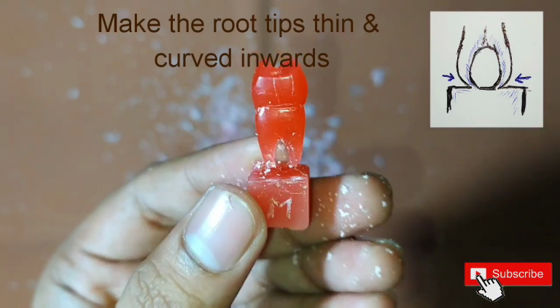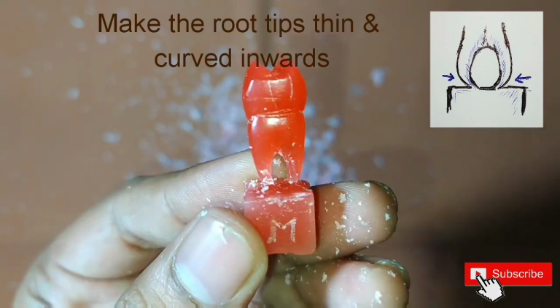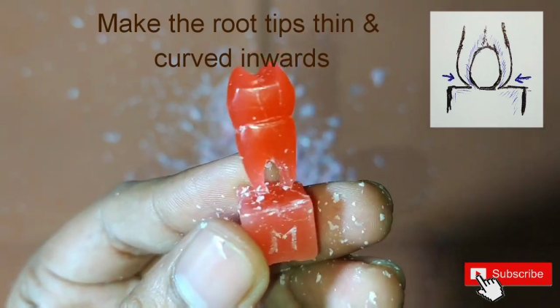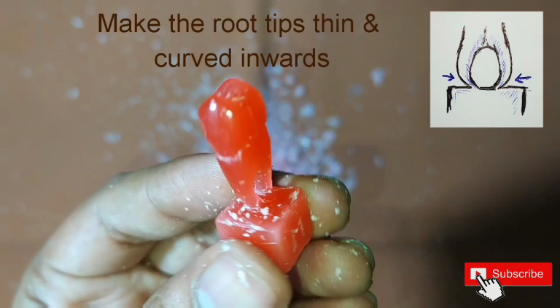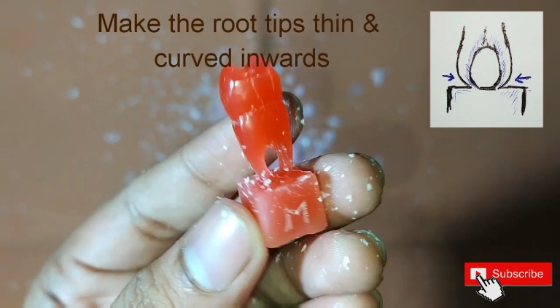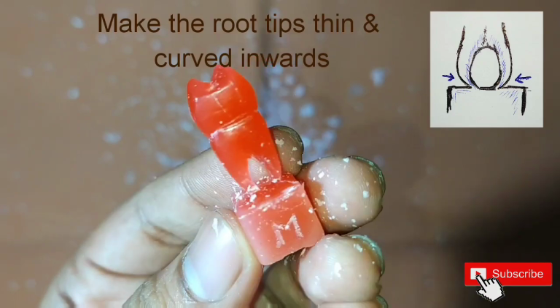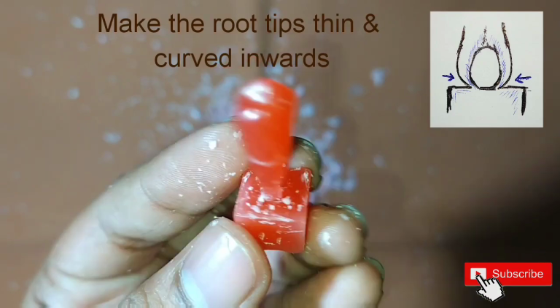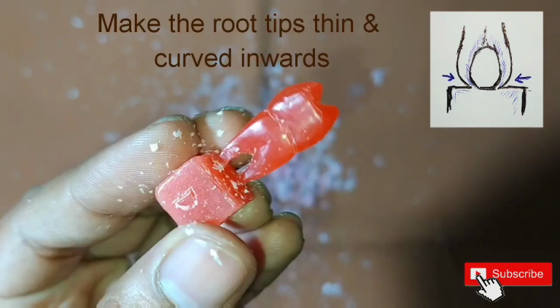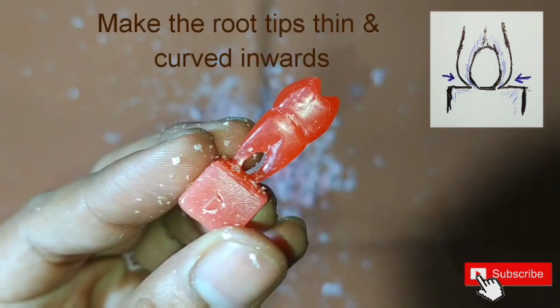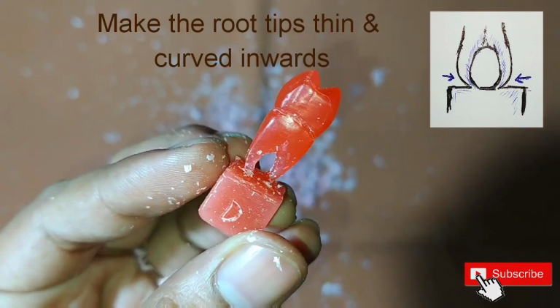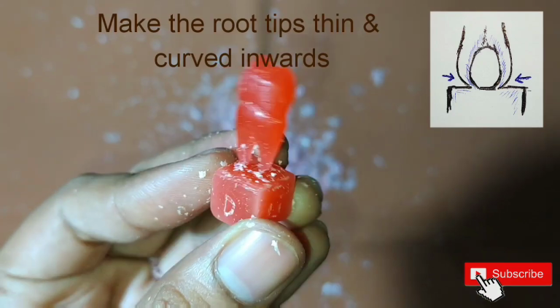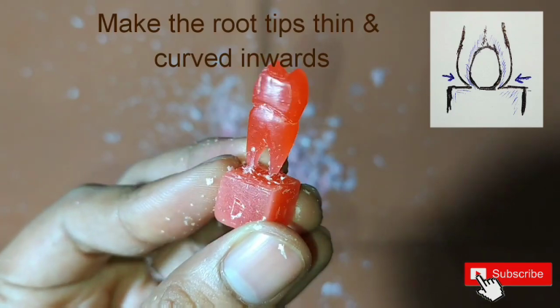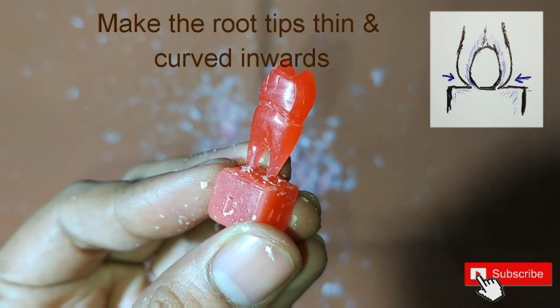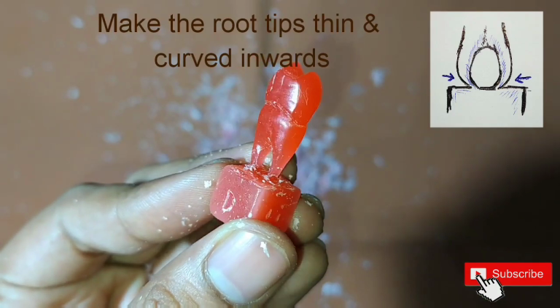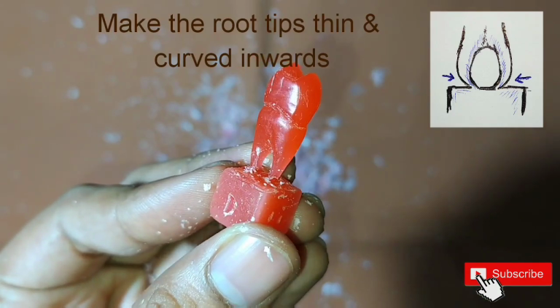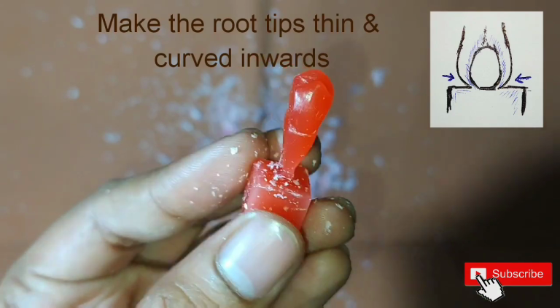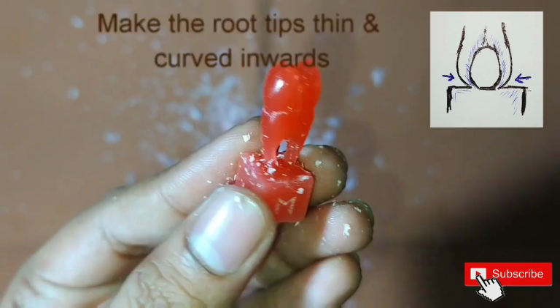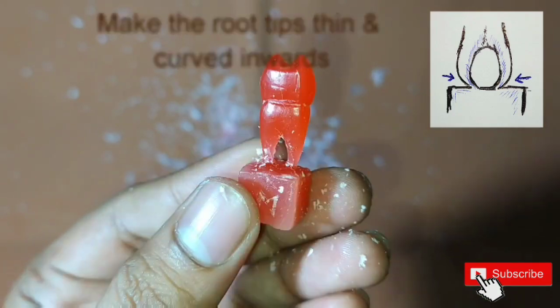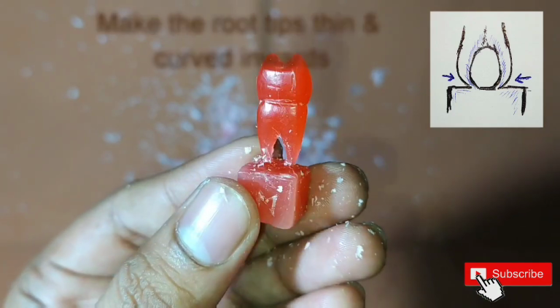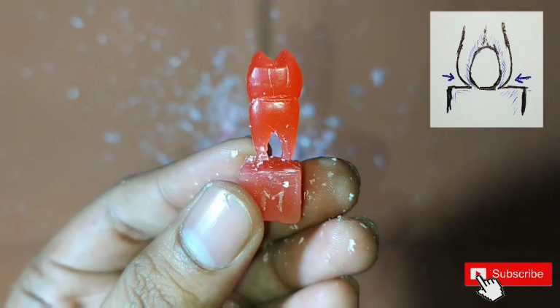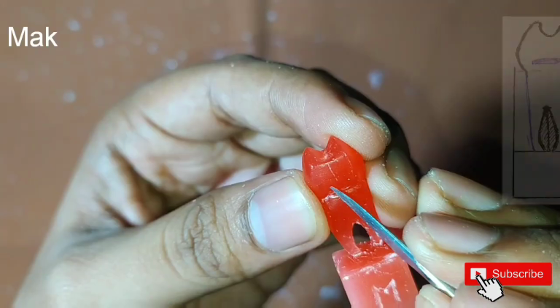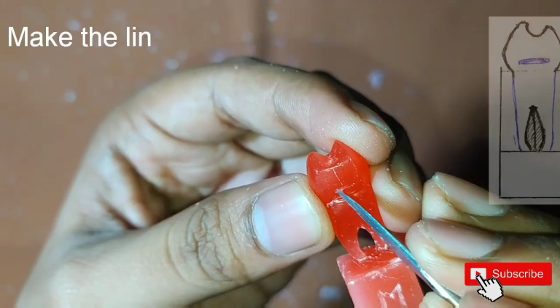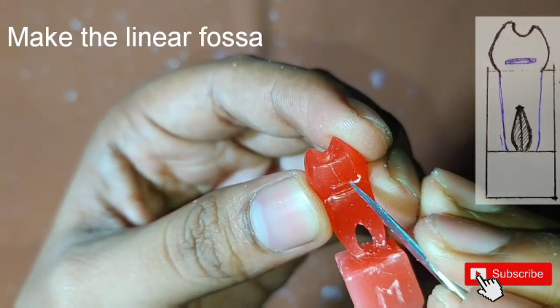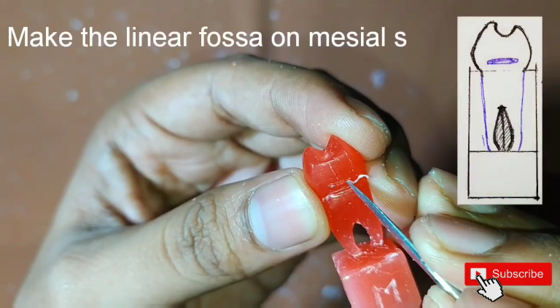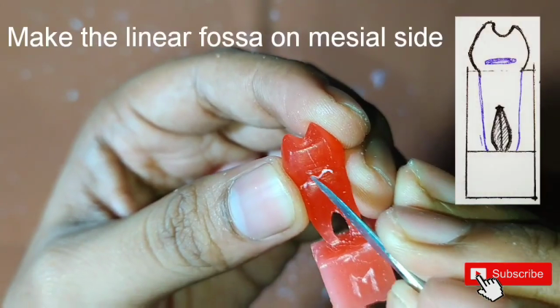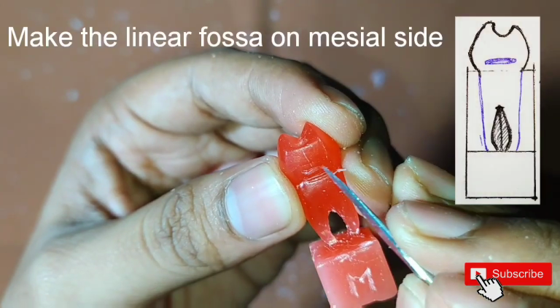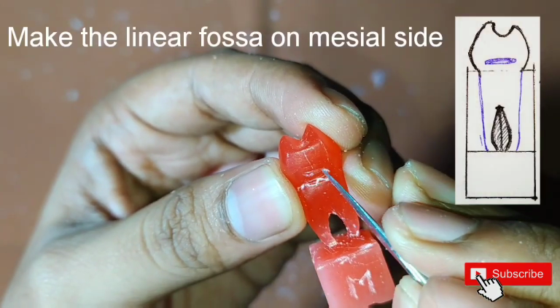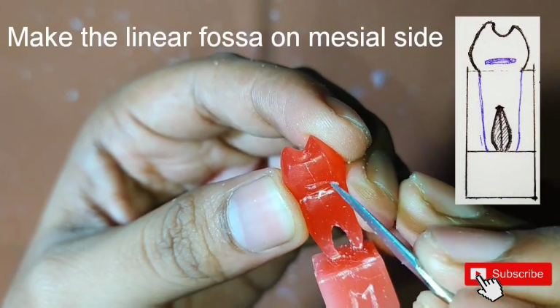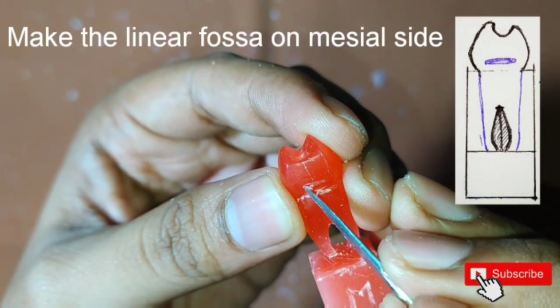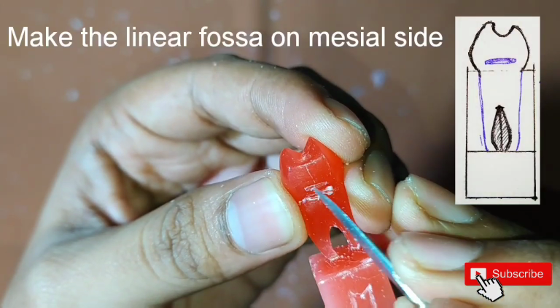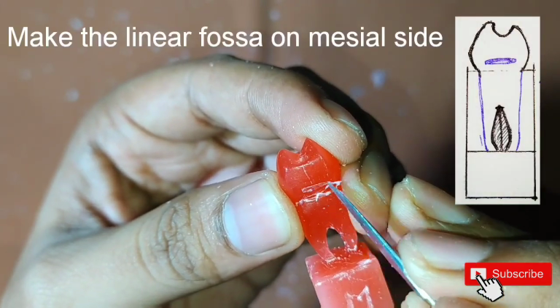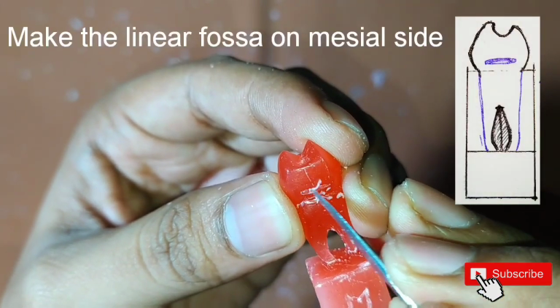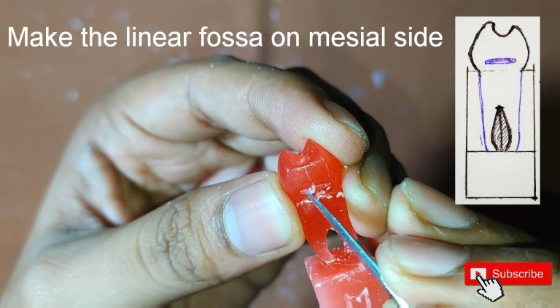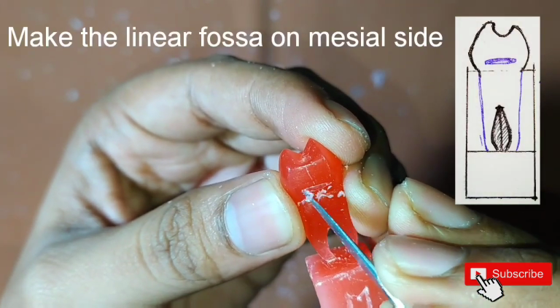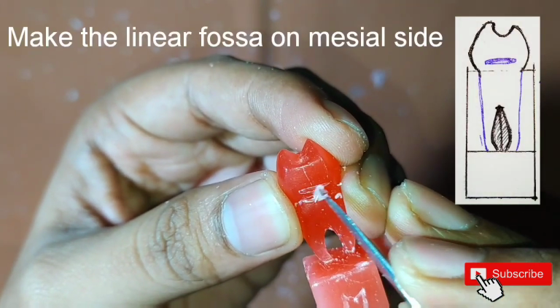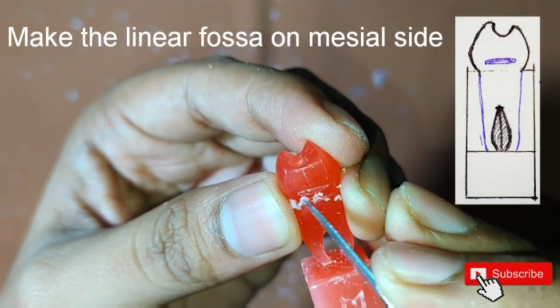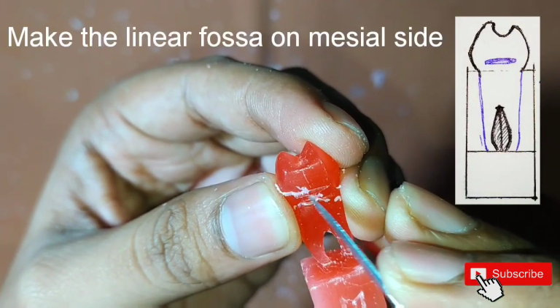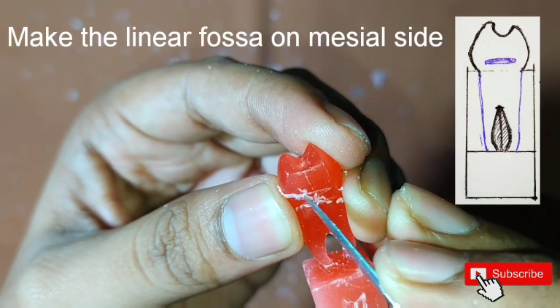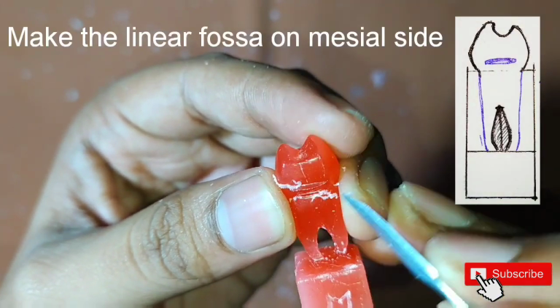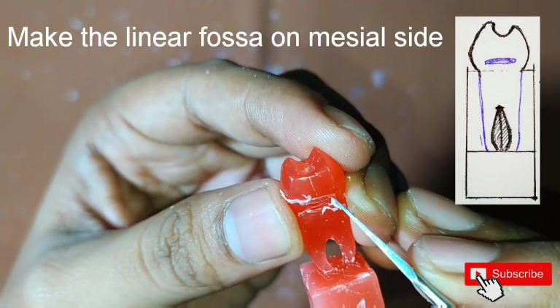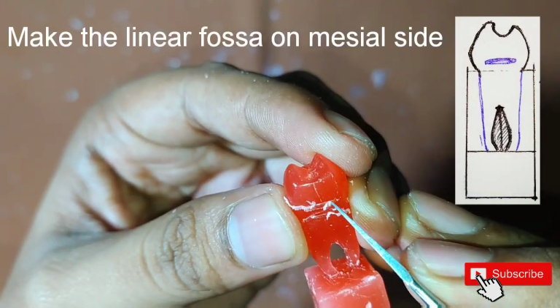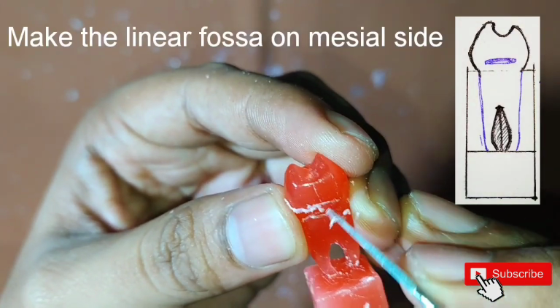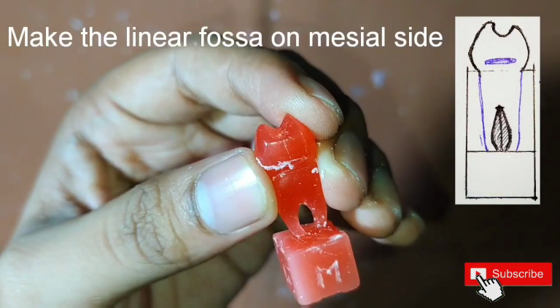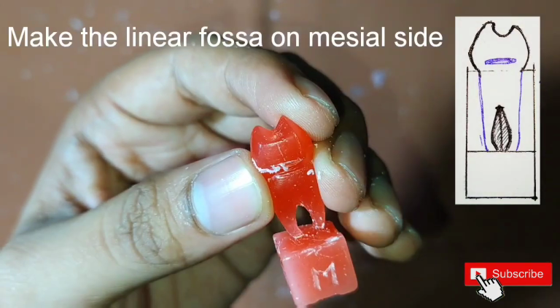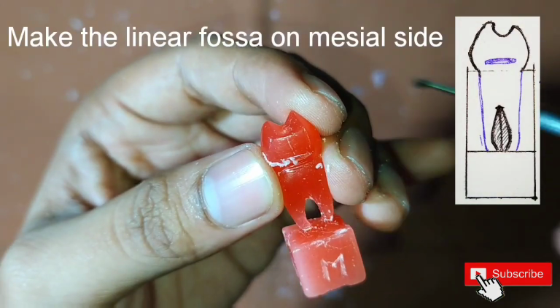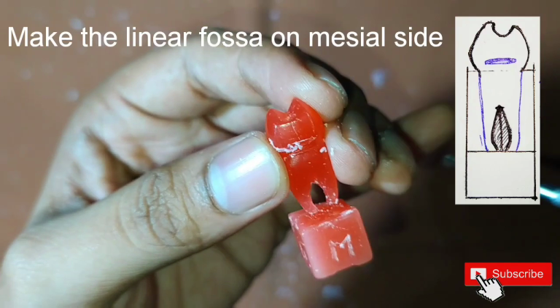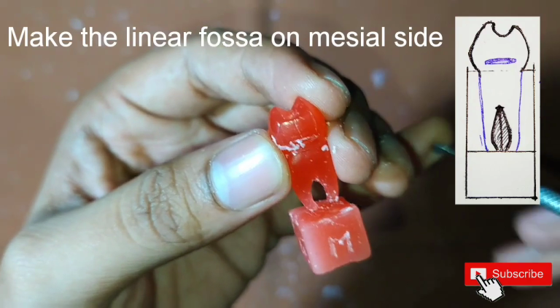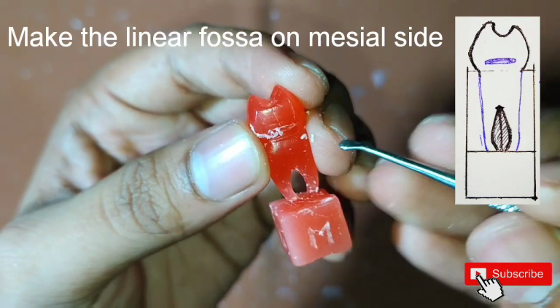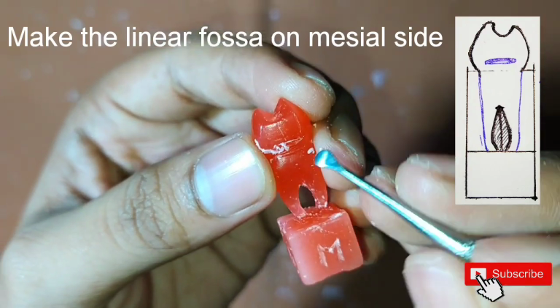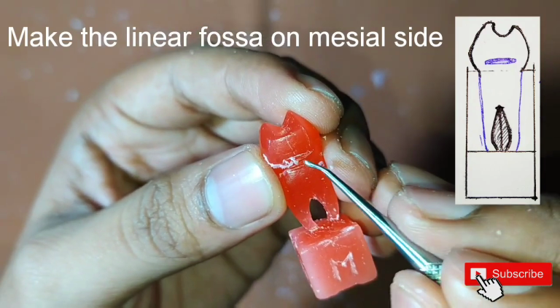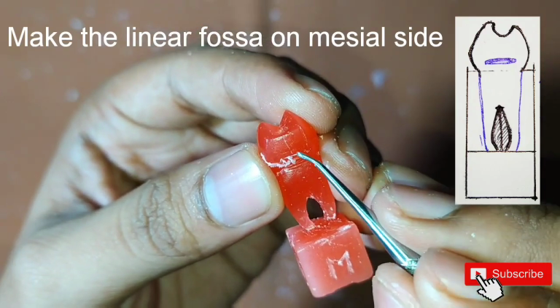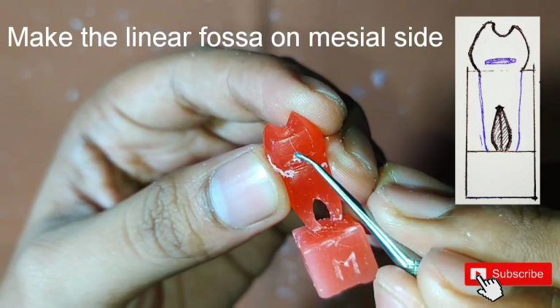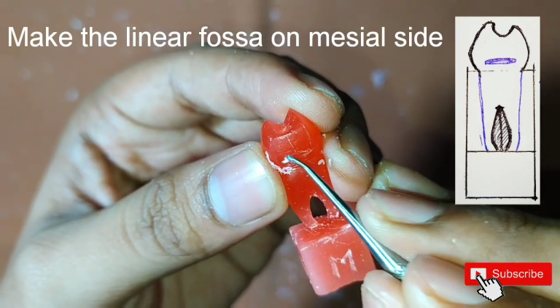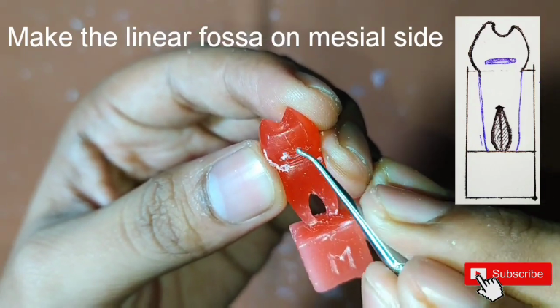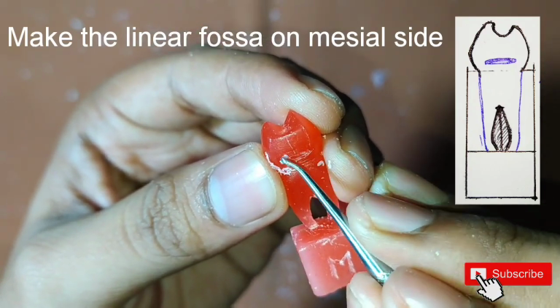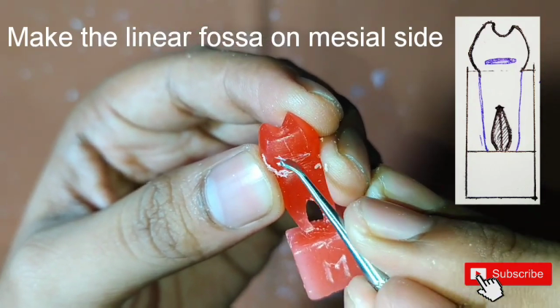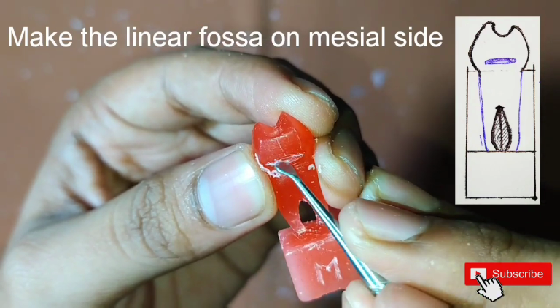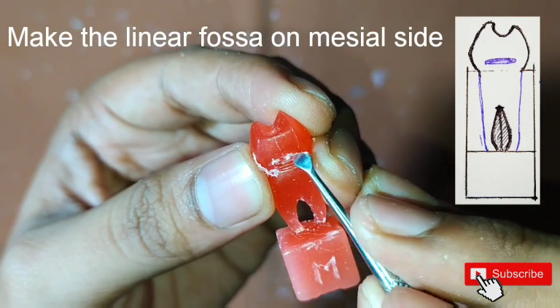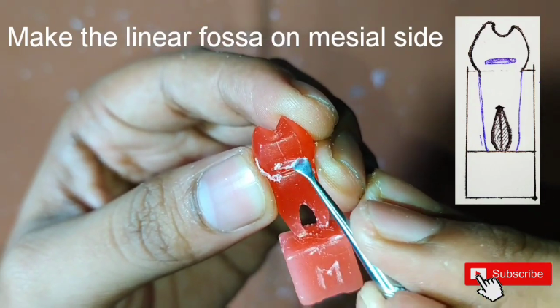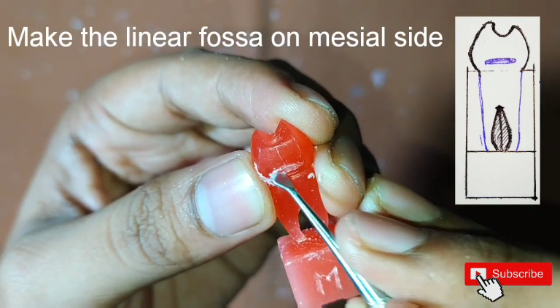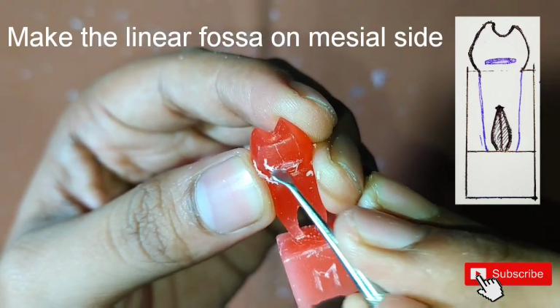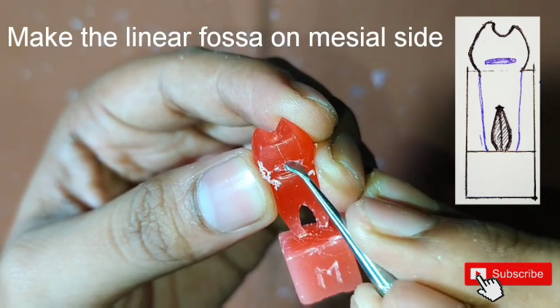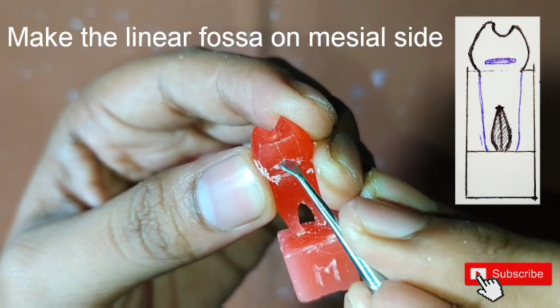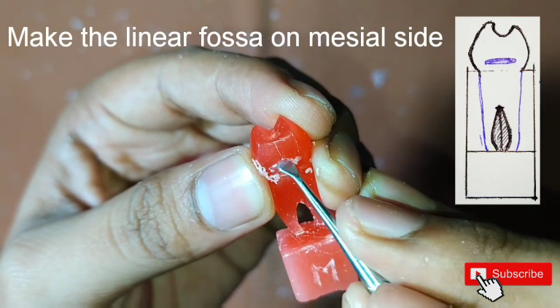A small fossa in the form of a horizontal line is present on the mesial side, so we will mark and carve it.